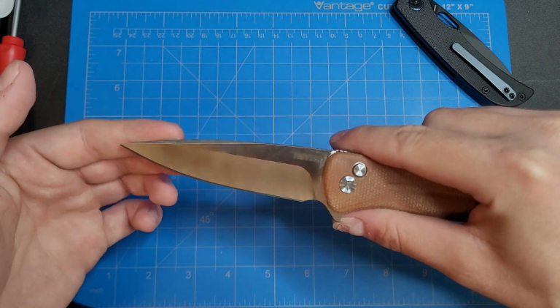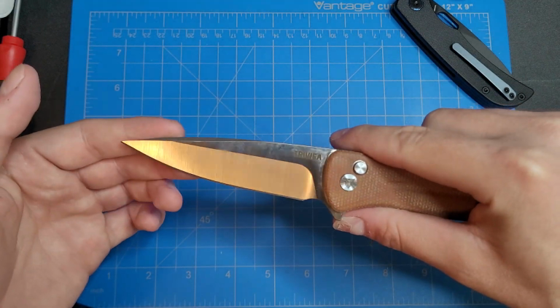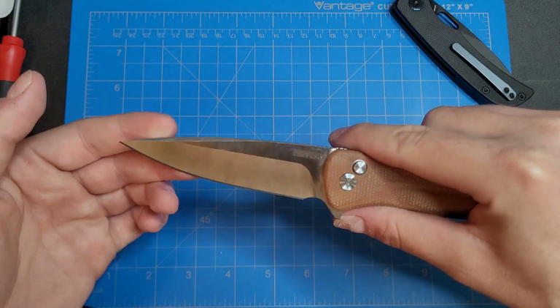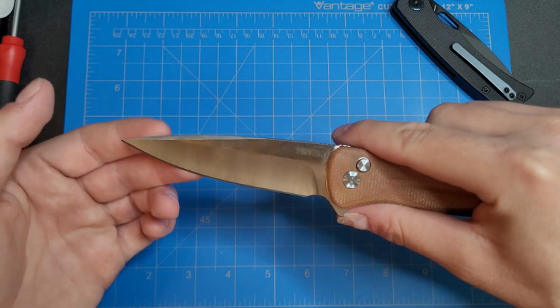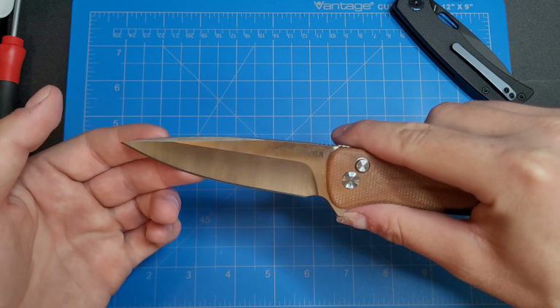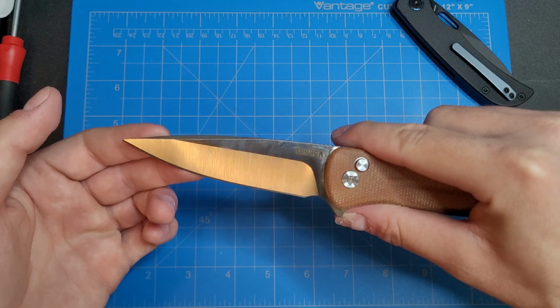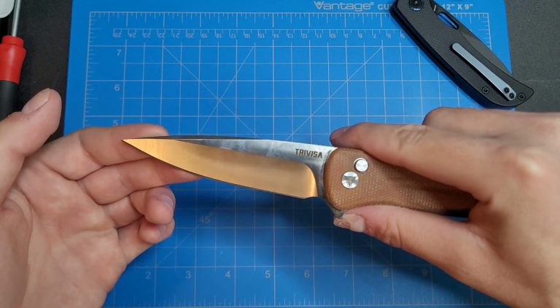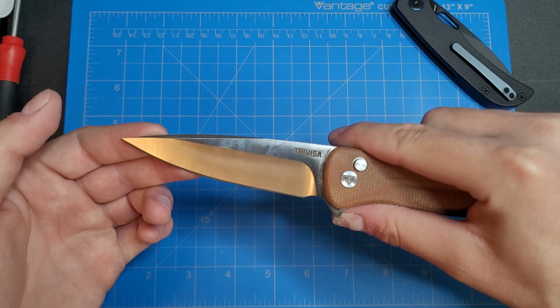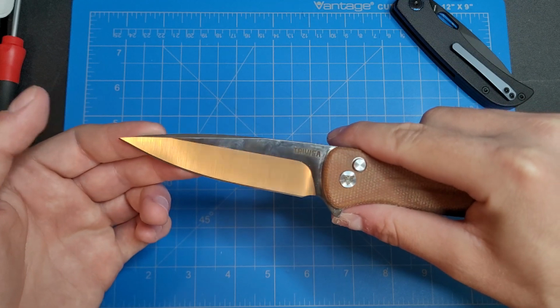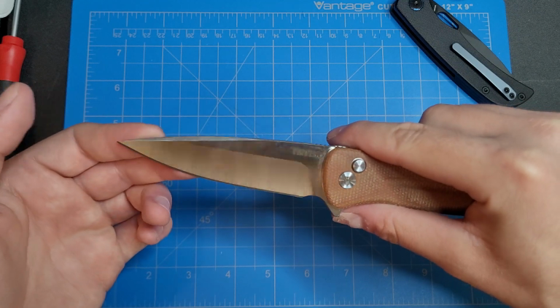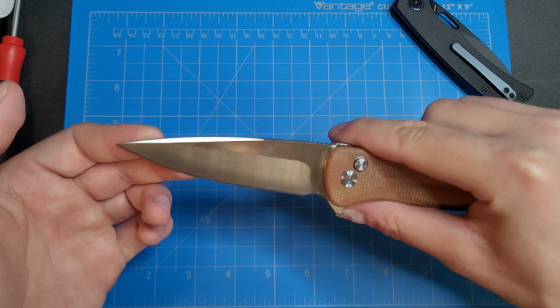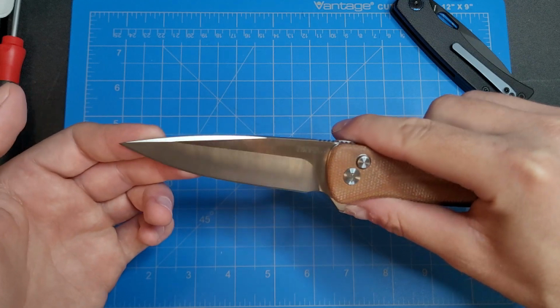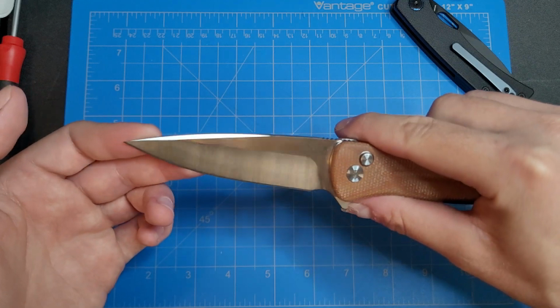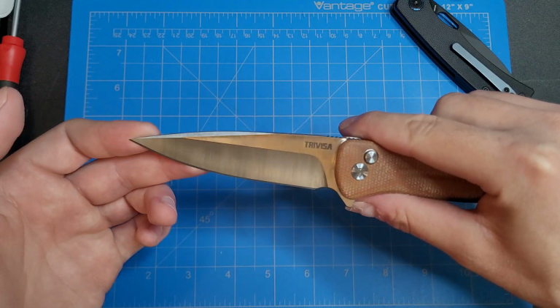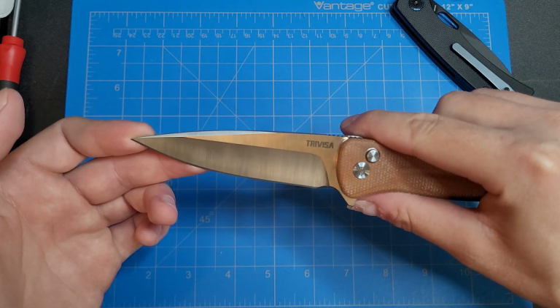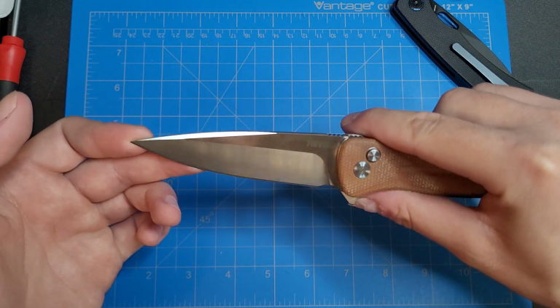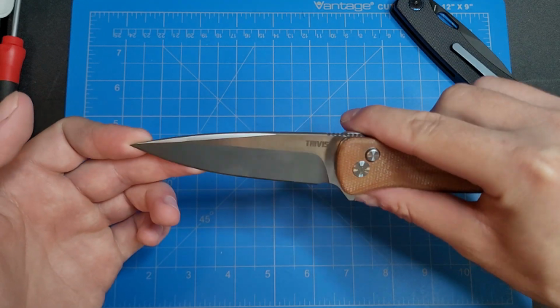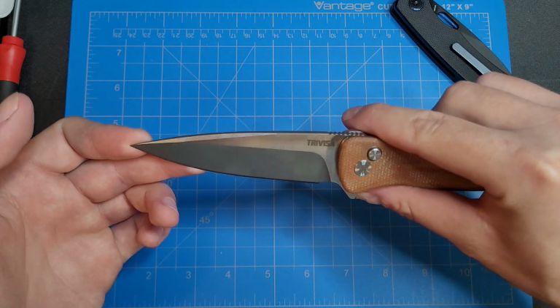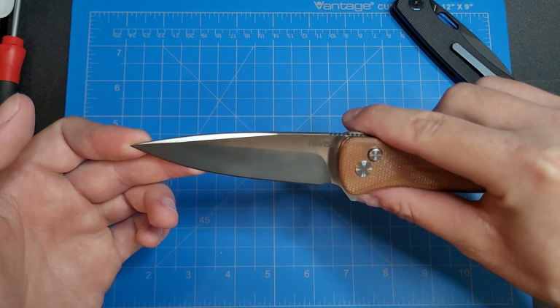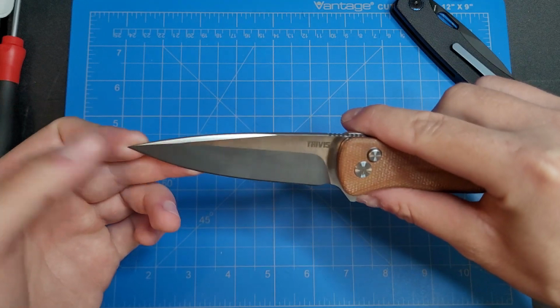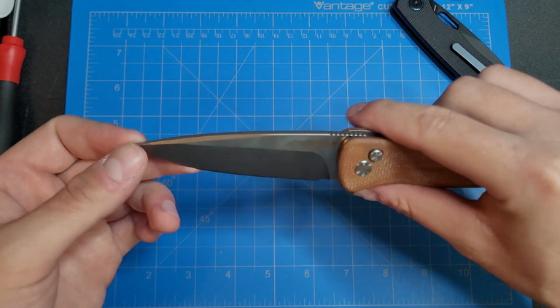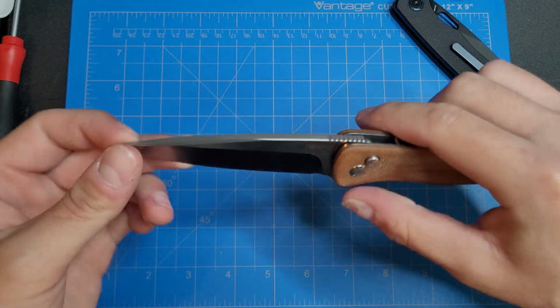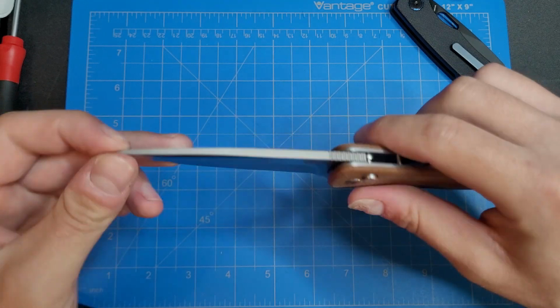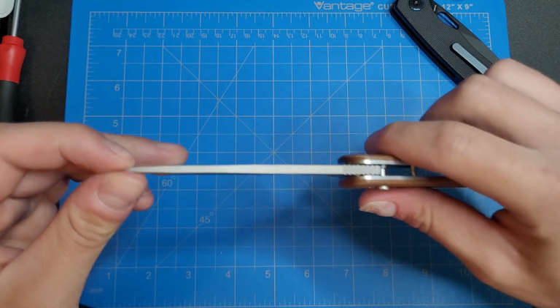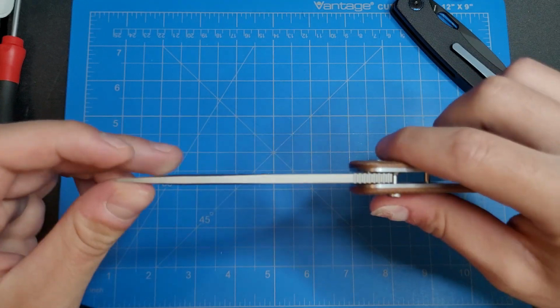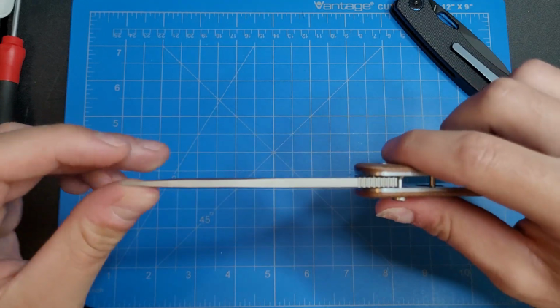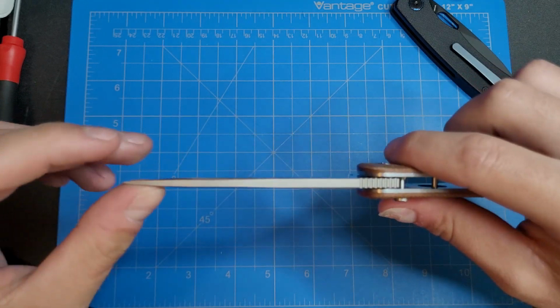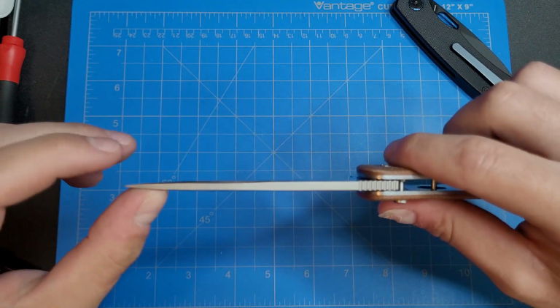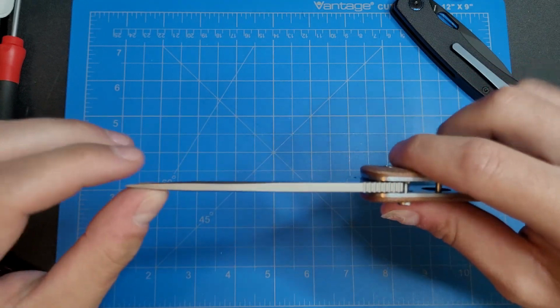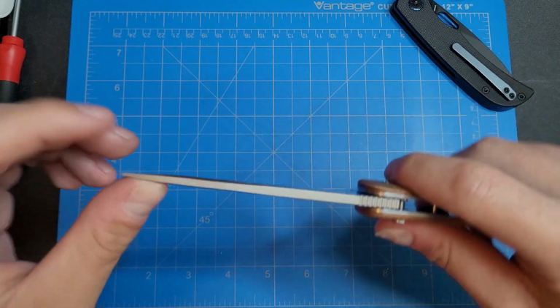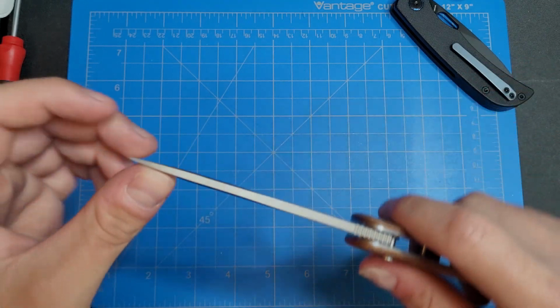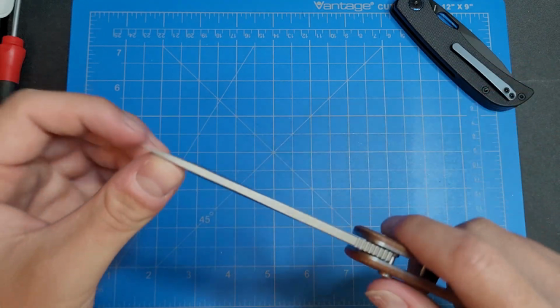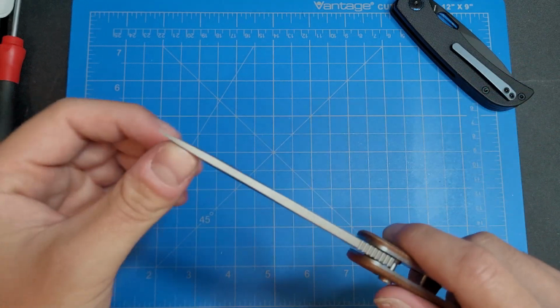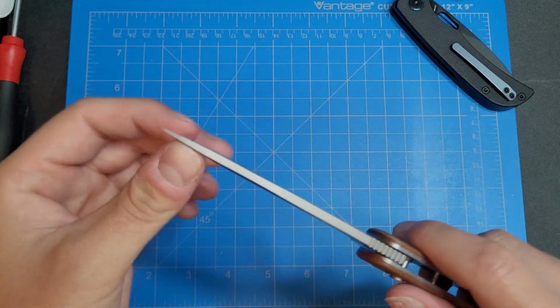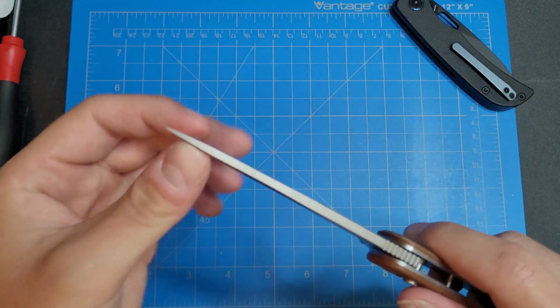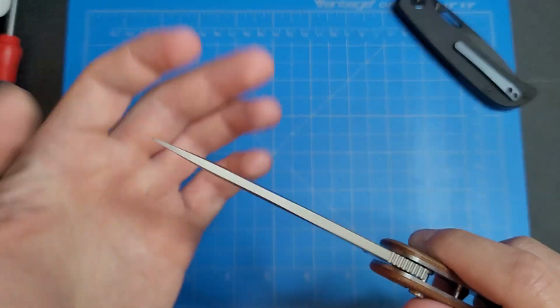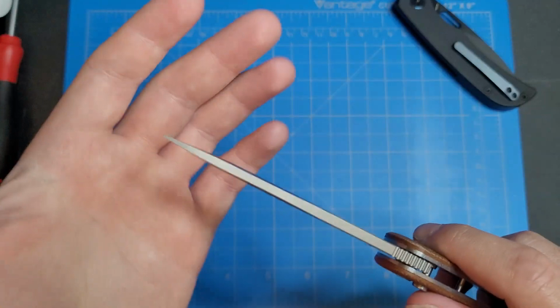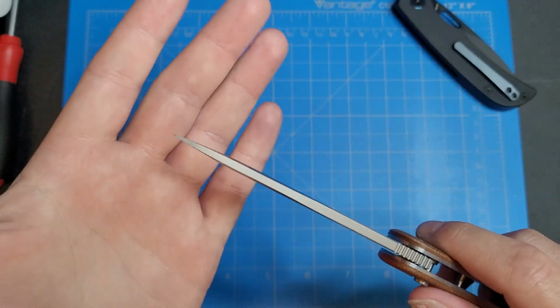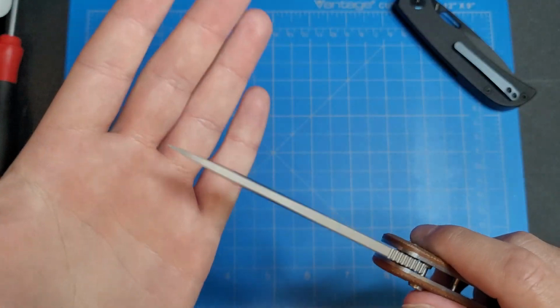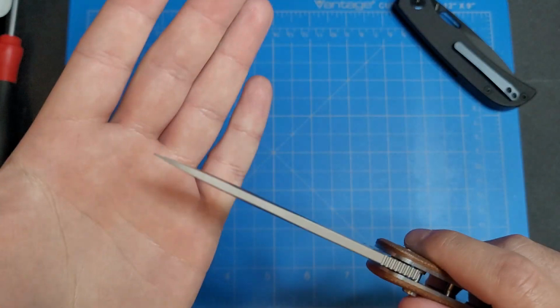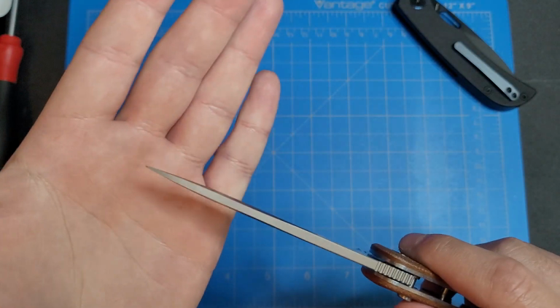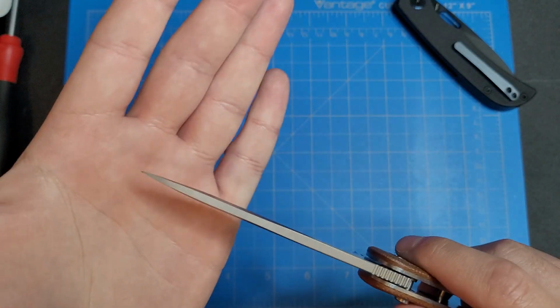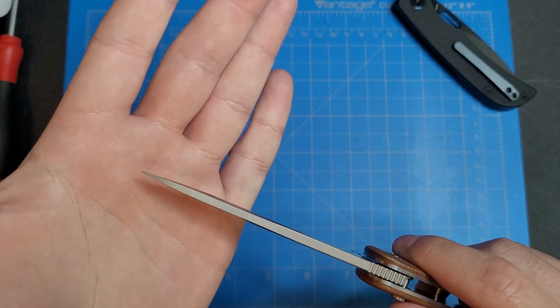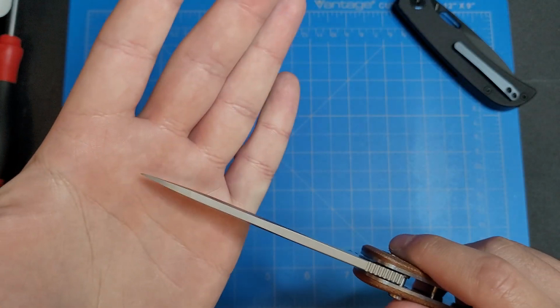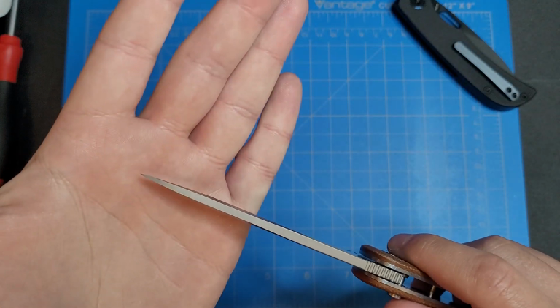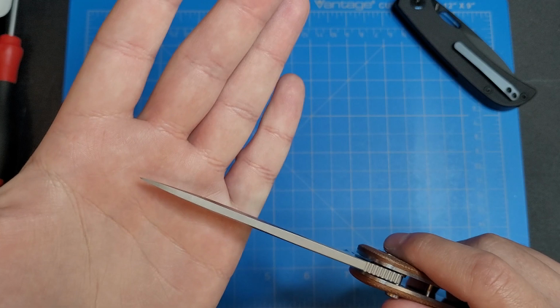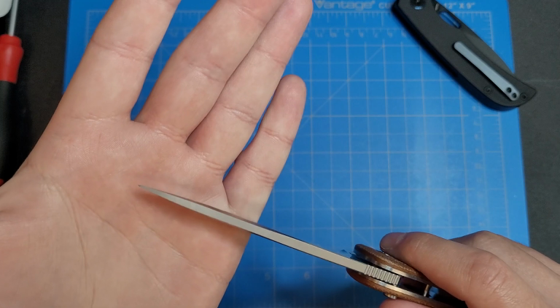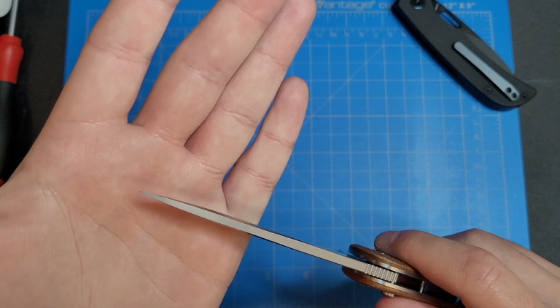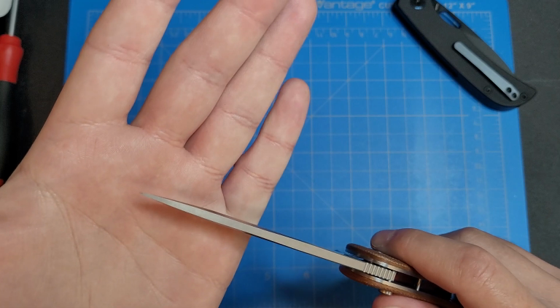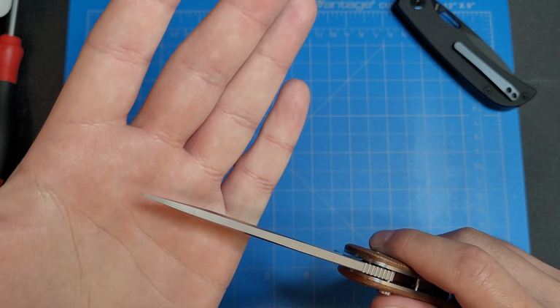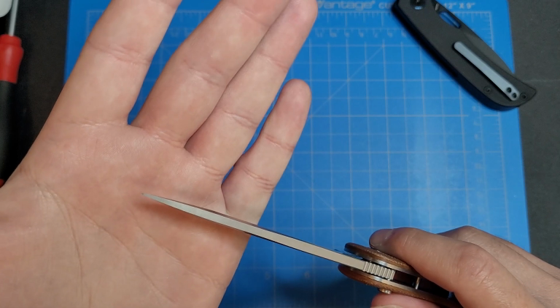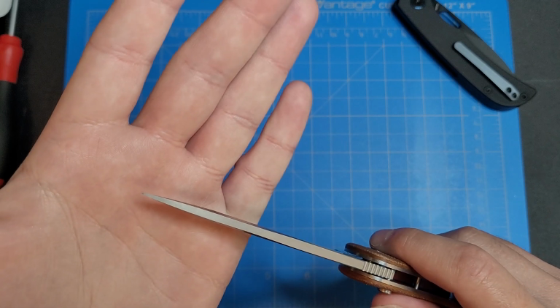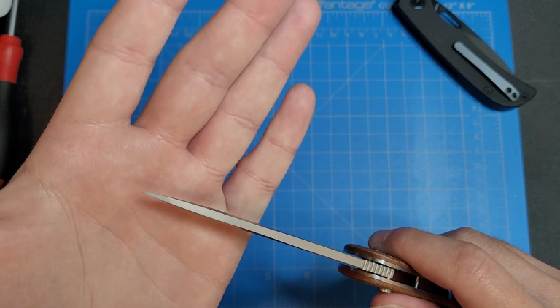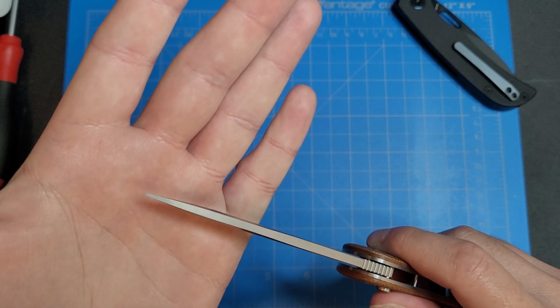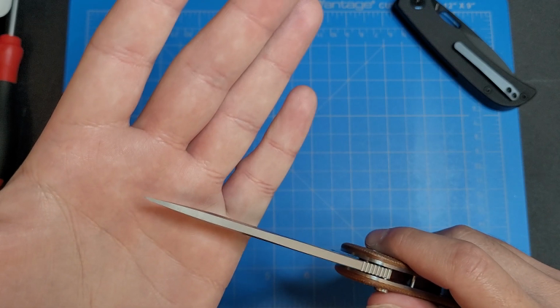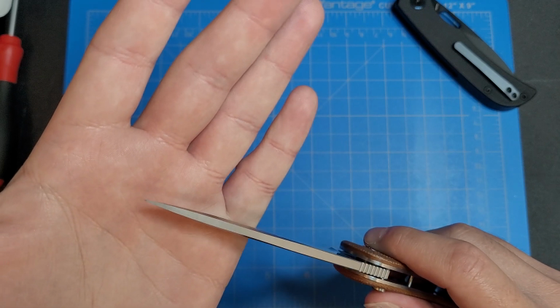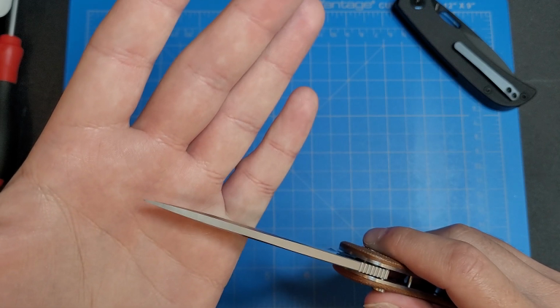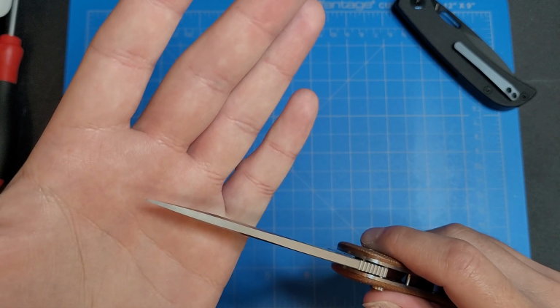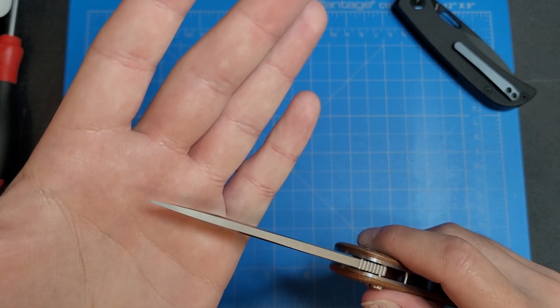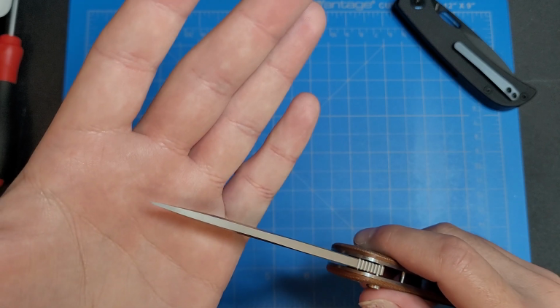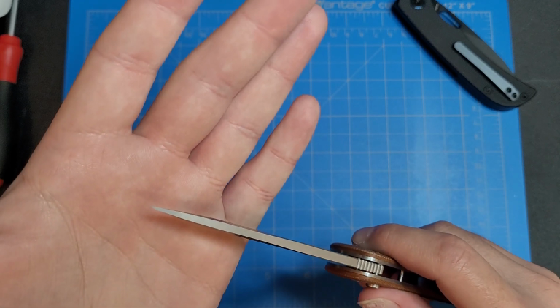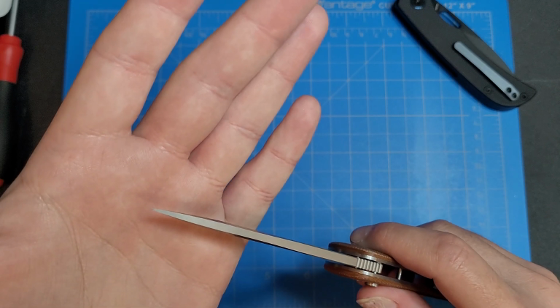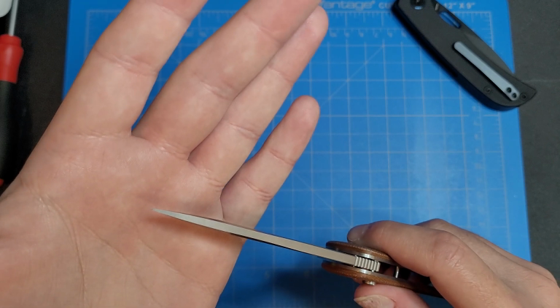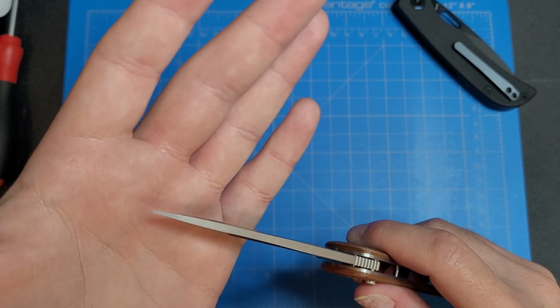Very, very pointy blade. That tip is probably not going to be the strongest because it comes down fairly thin.